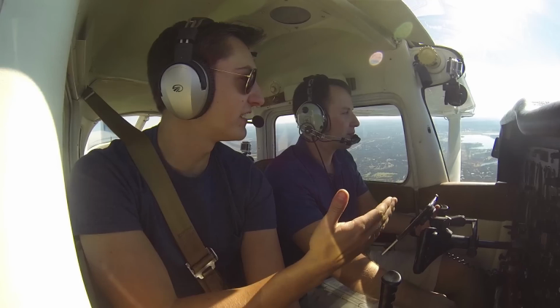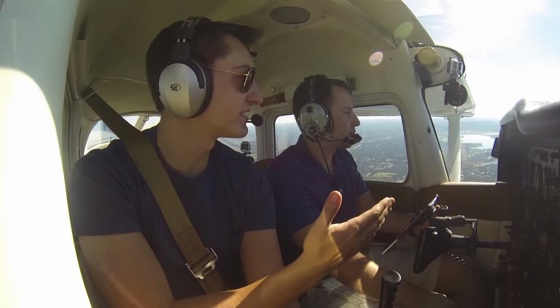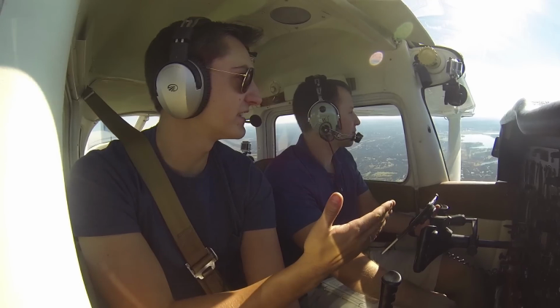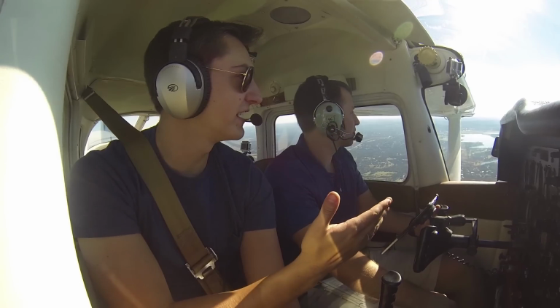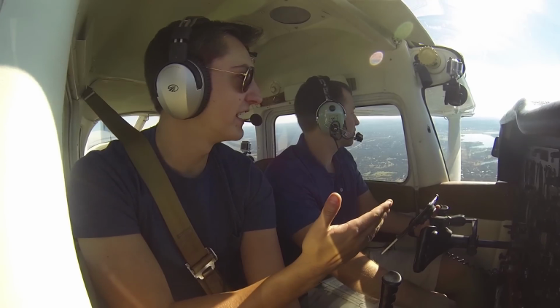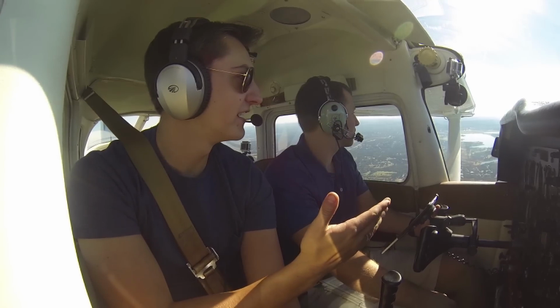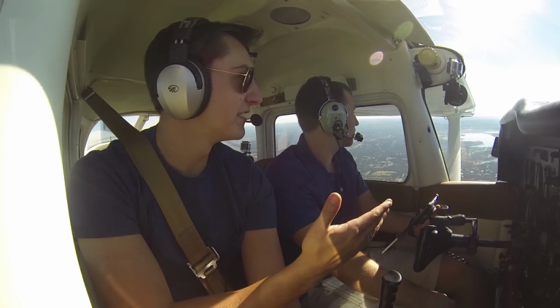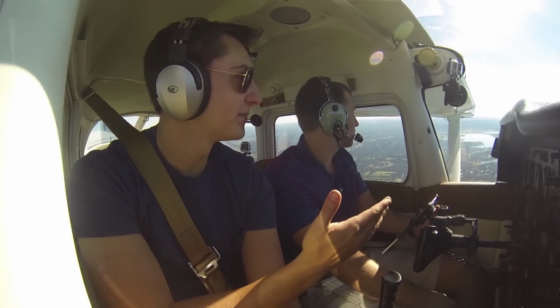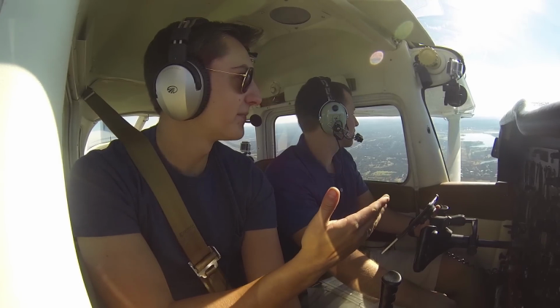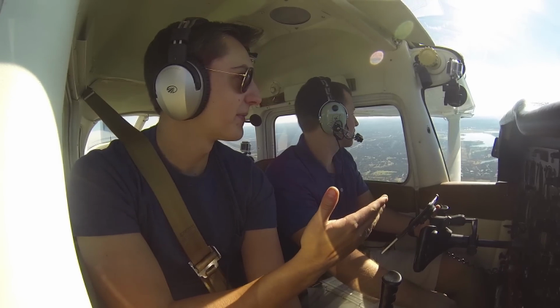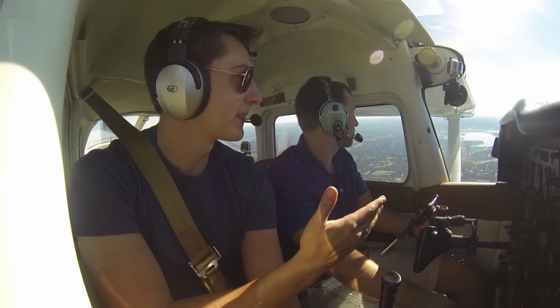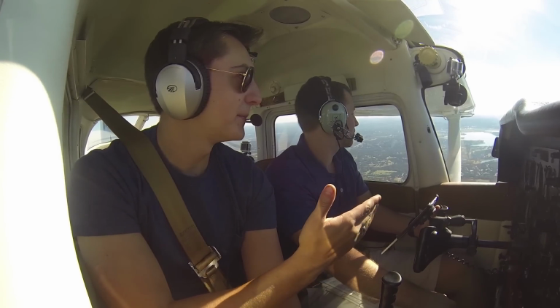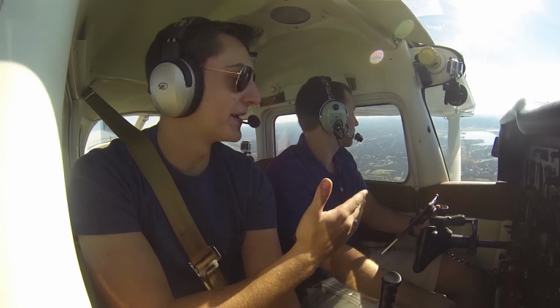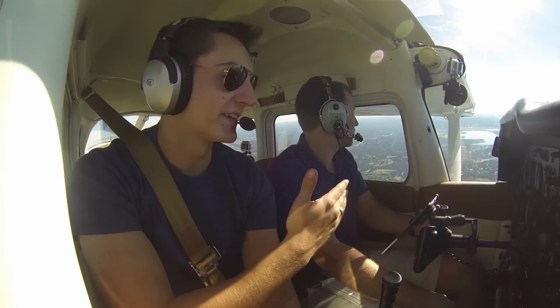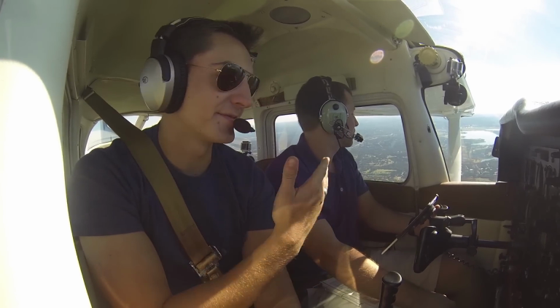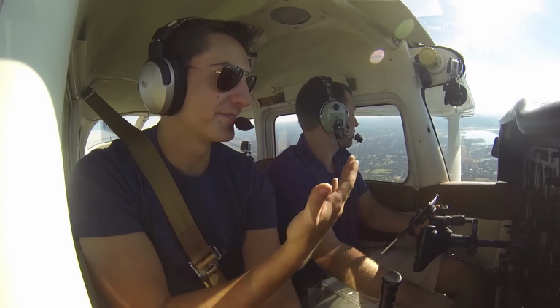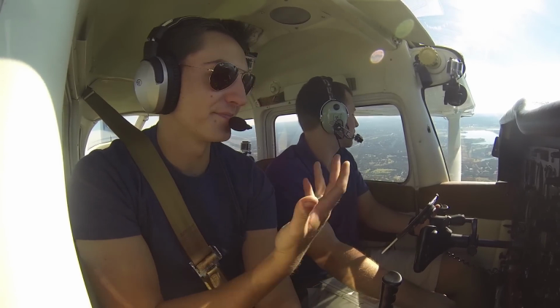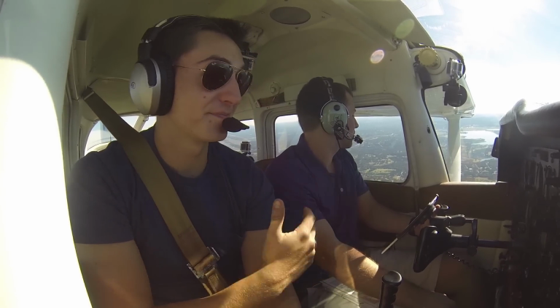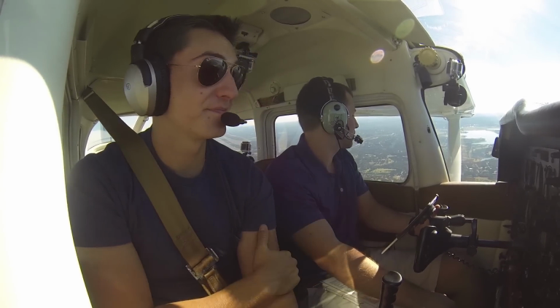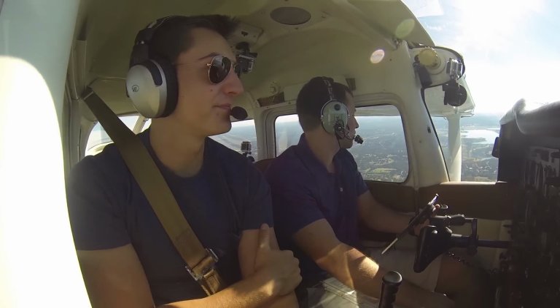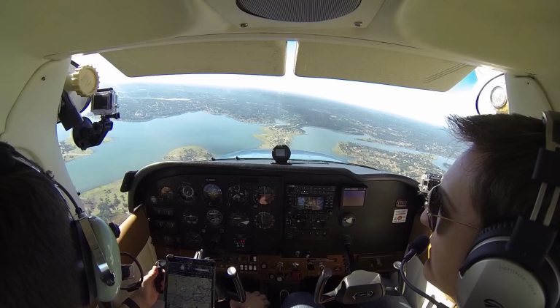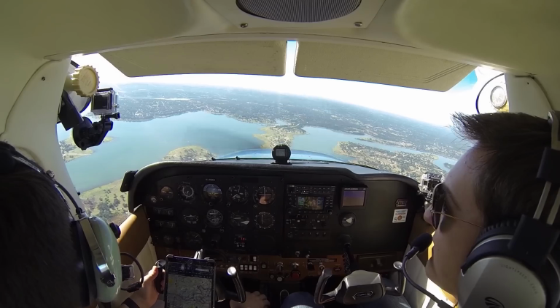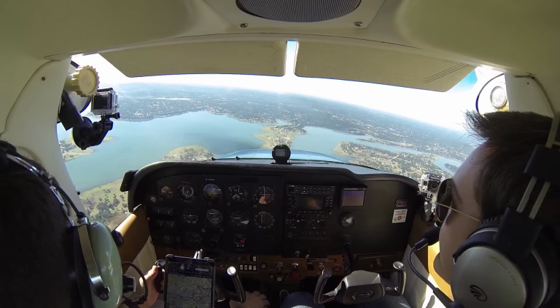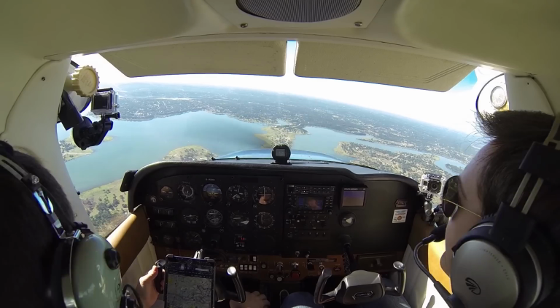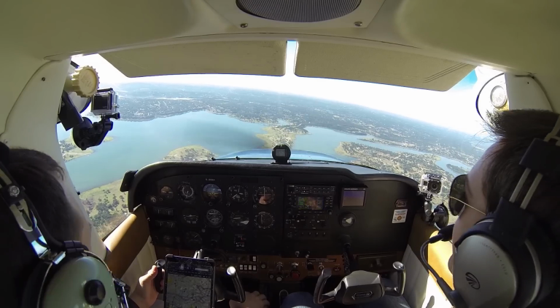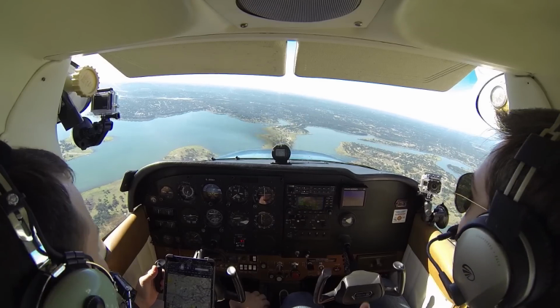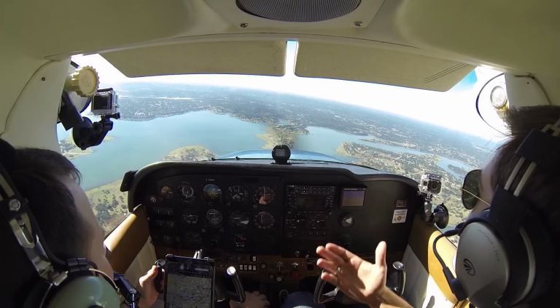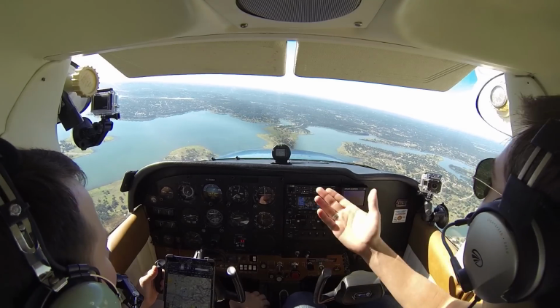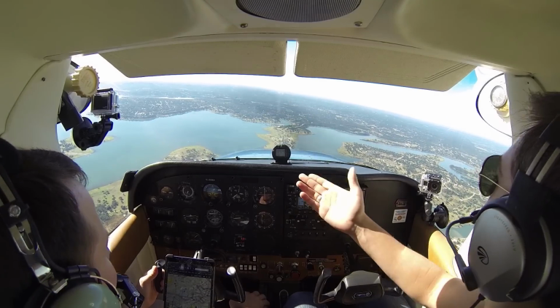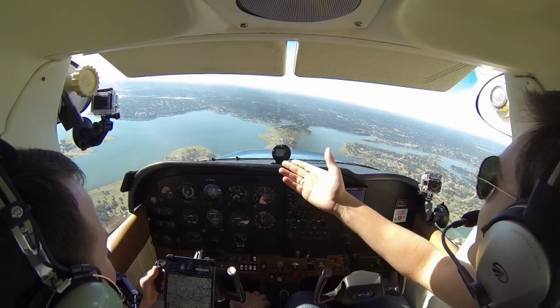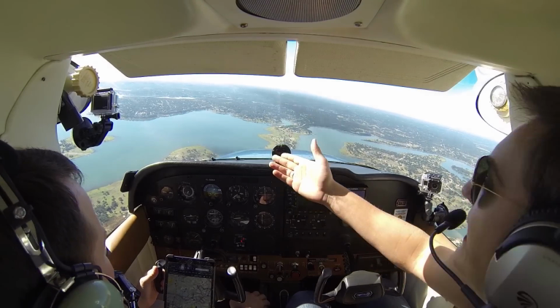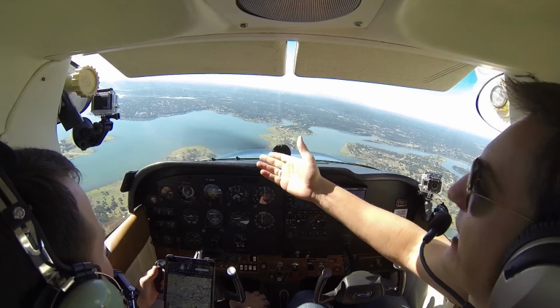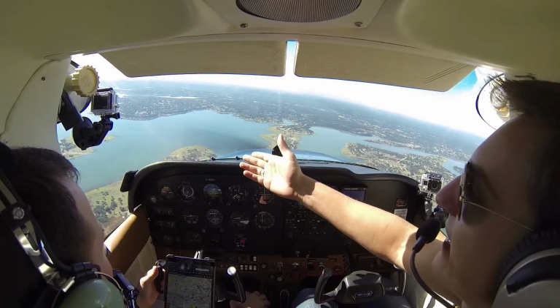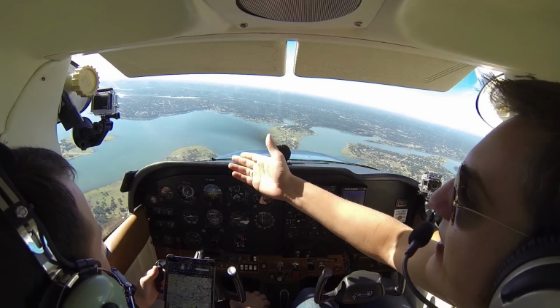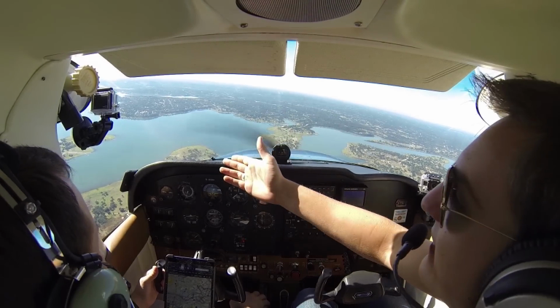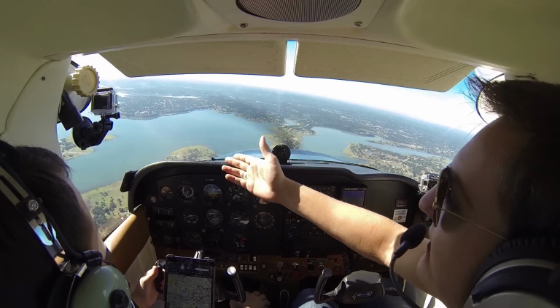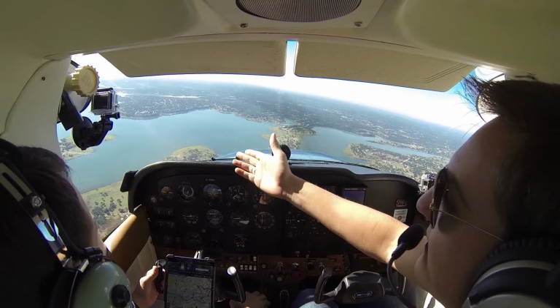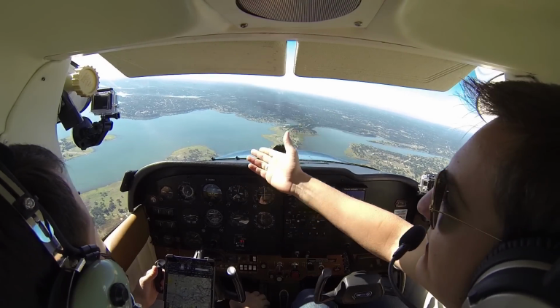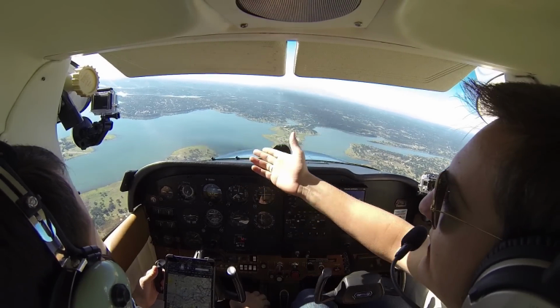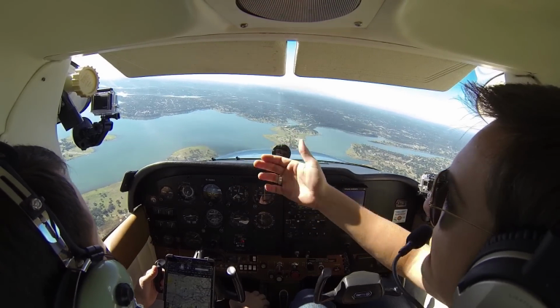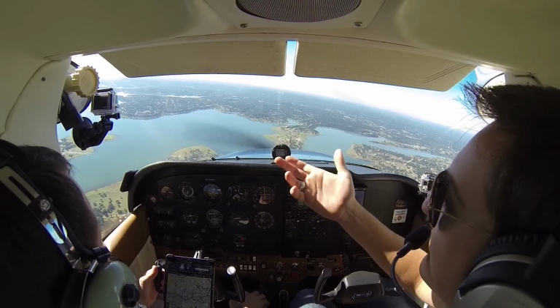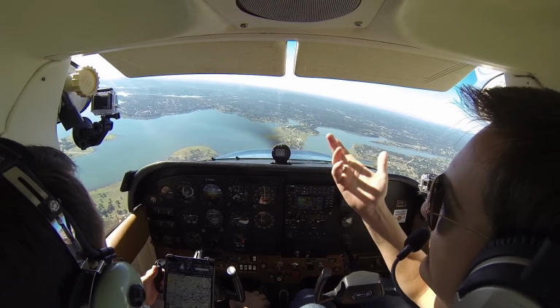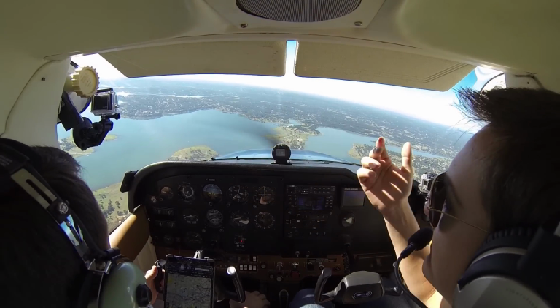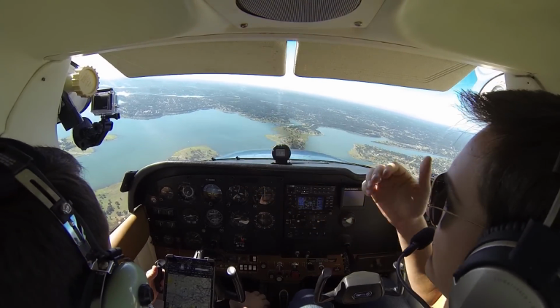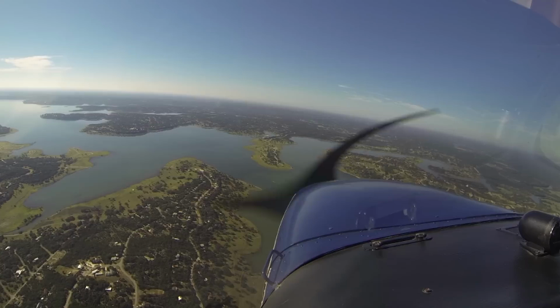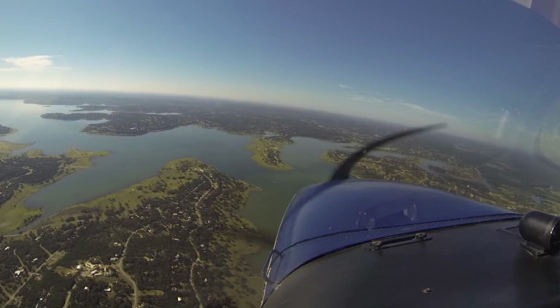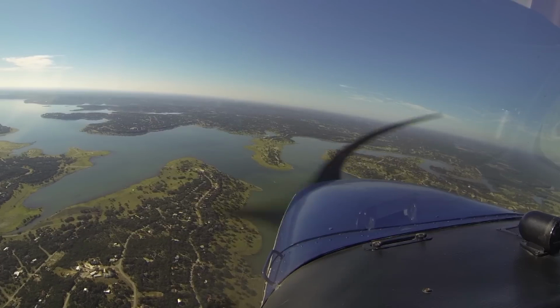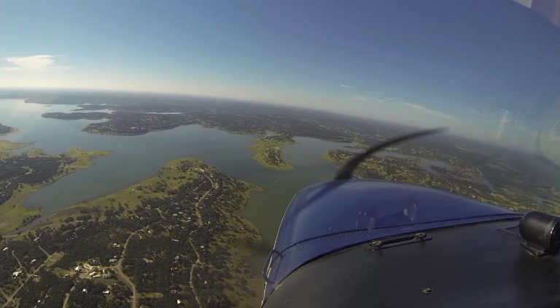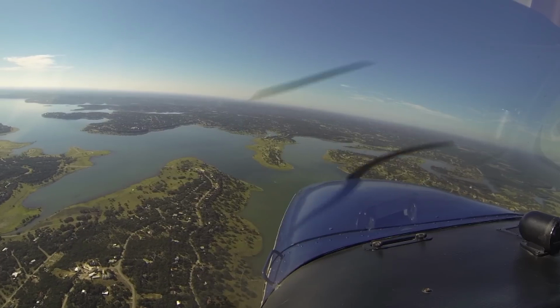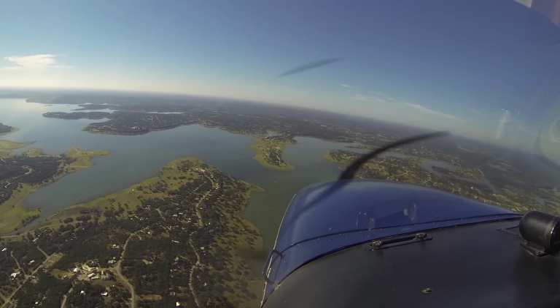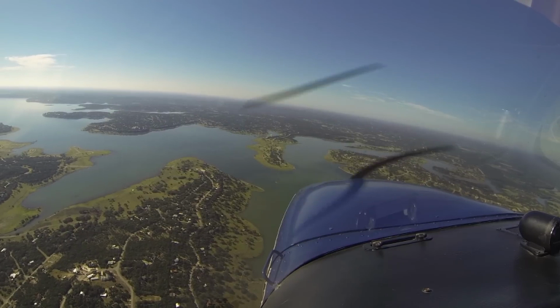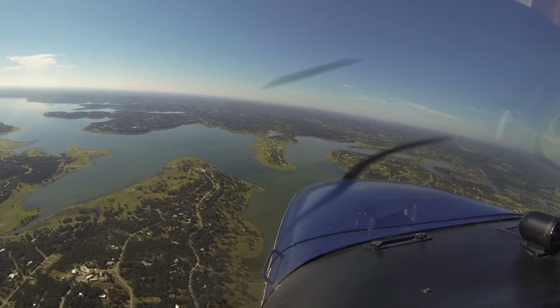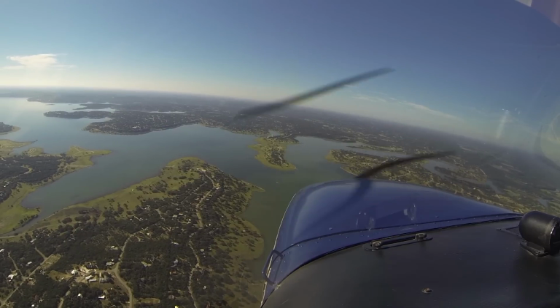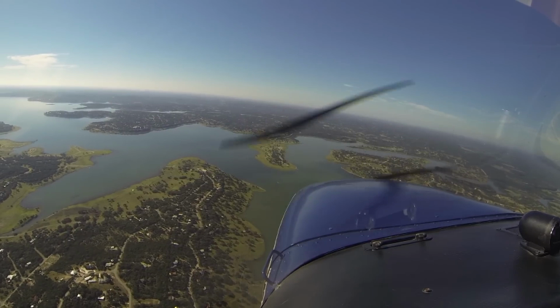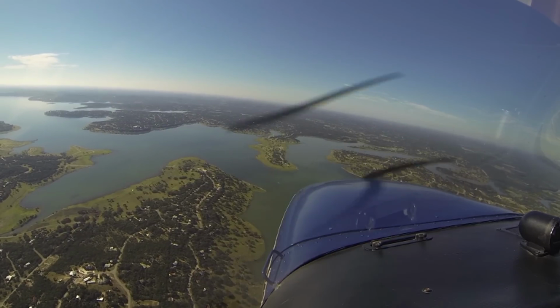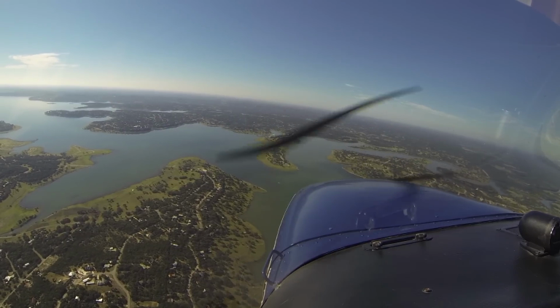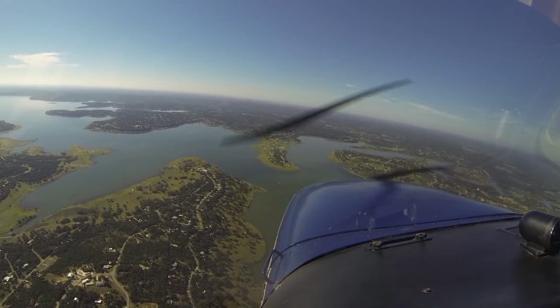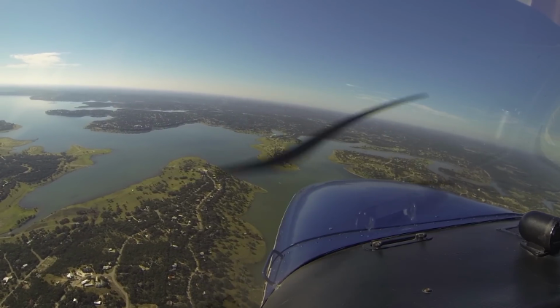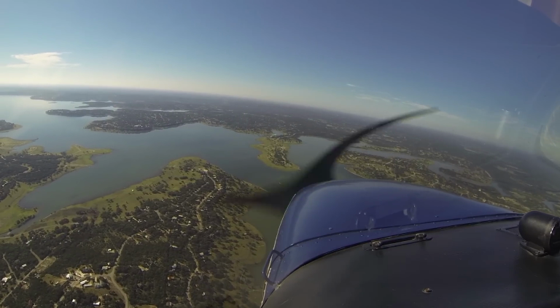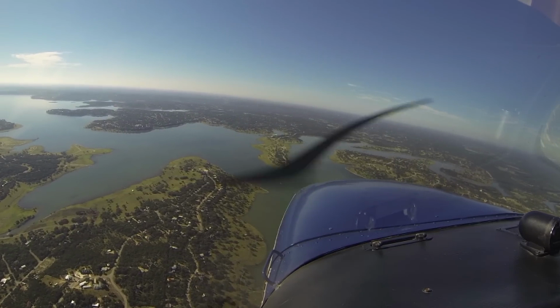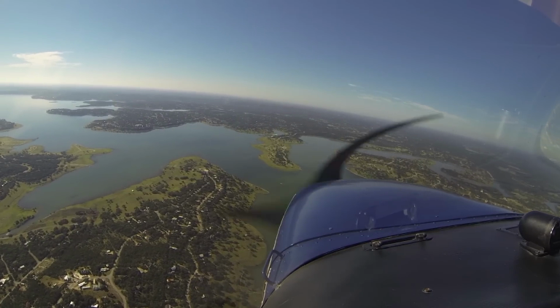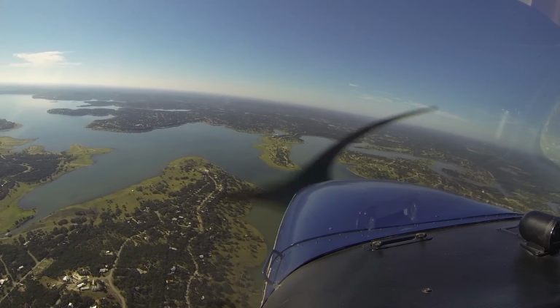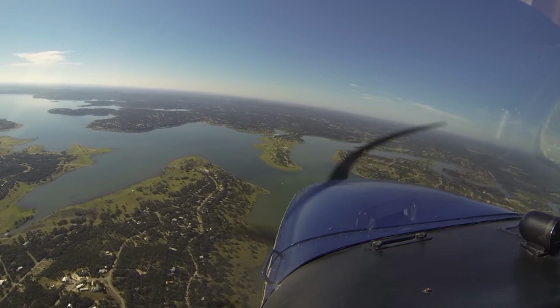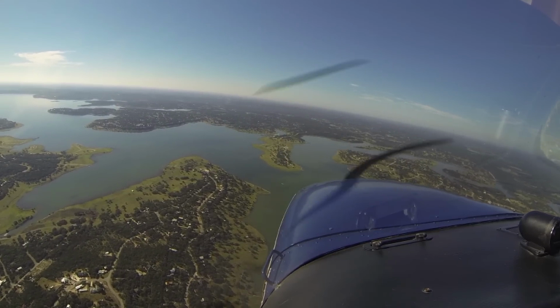Jared and Brandon came into town for the day, and since Jared hadn't flown in a 991 before, we decided to take a quick morning flight in it.